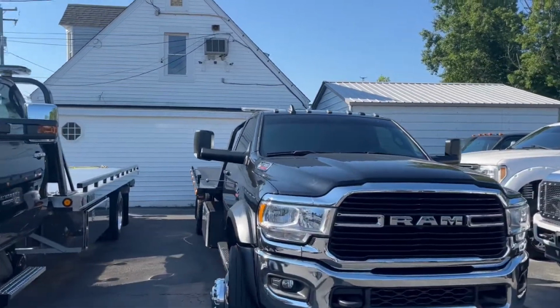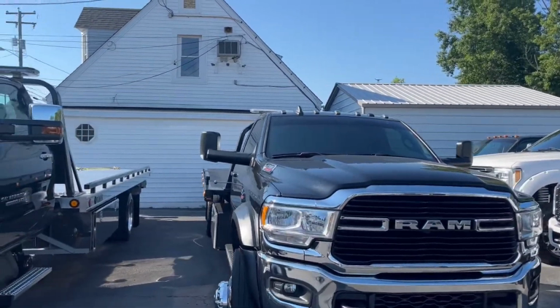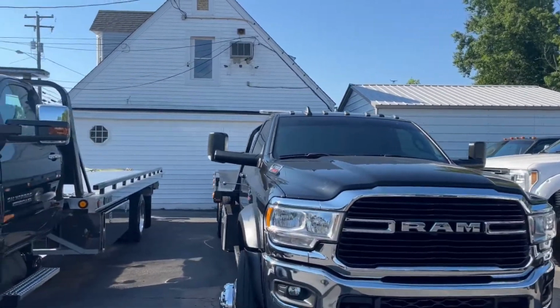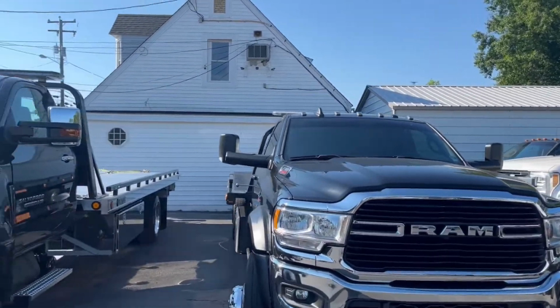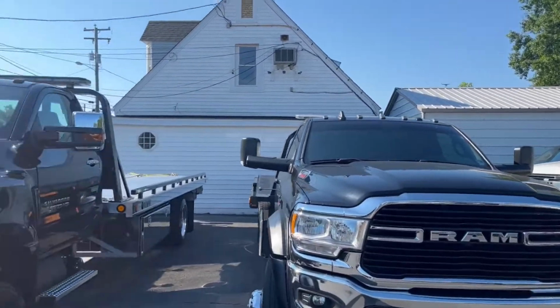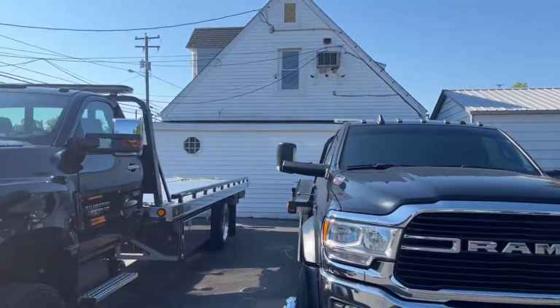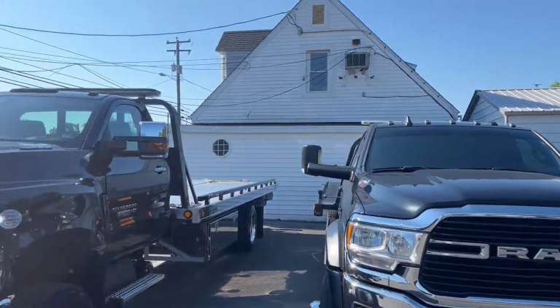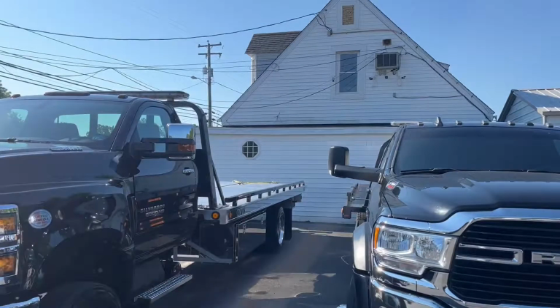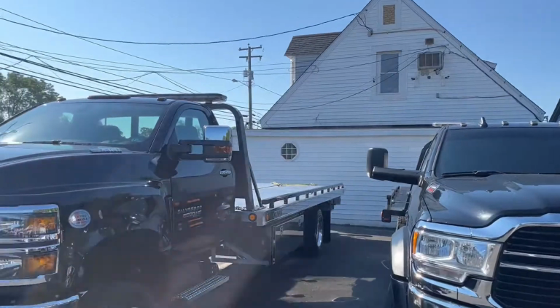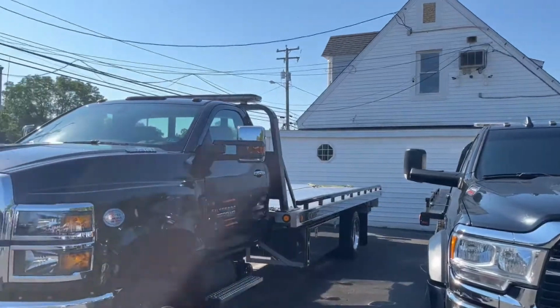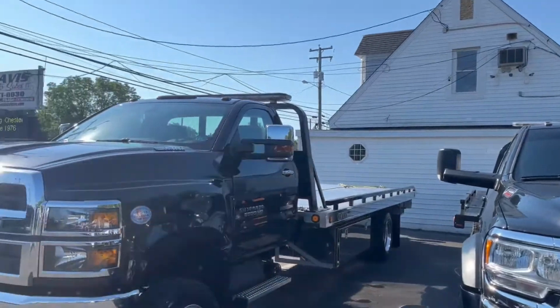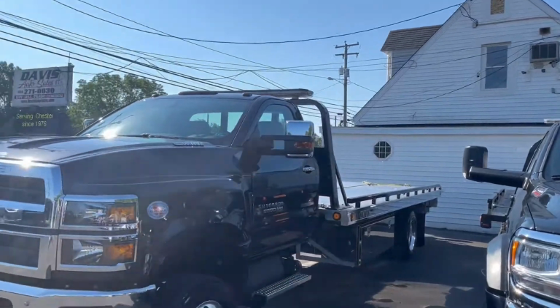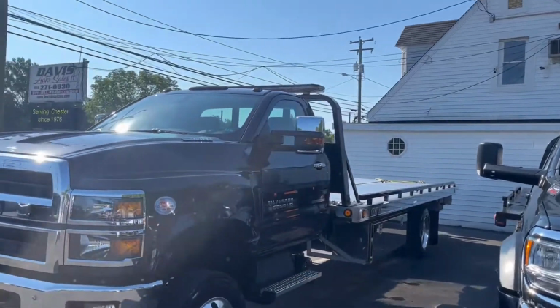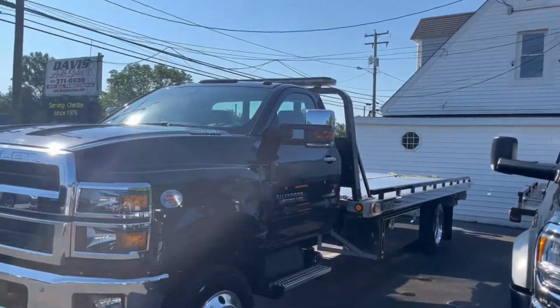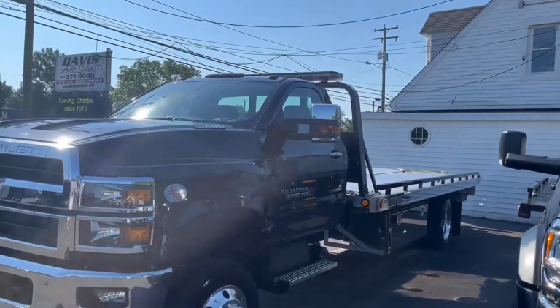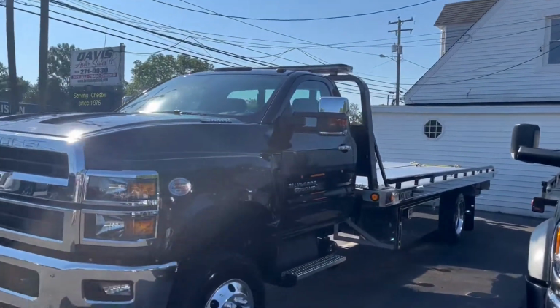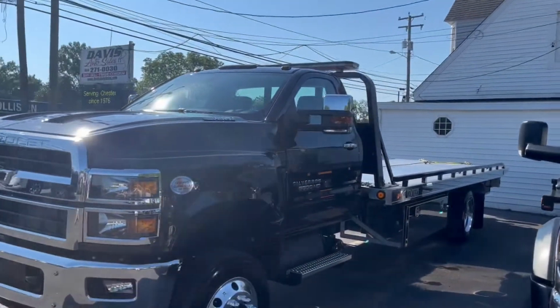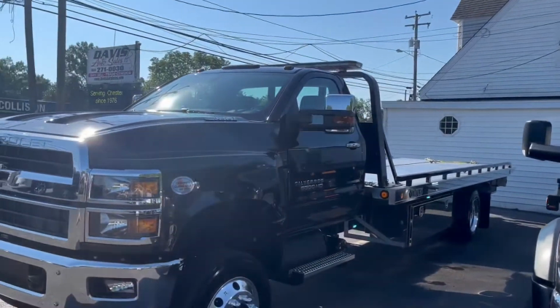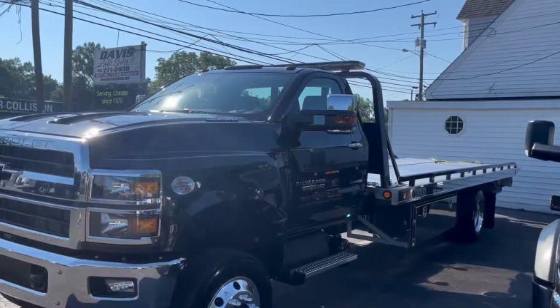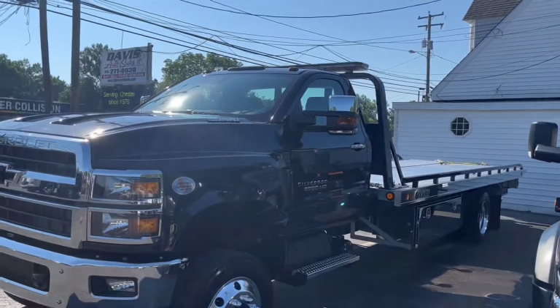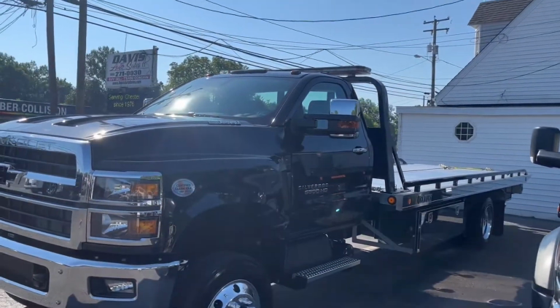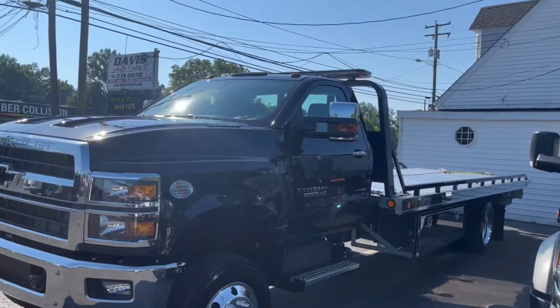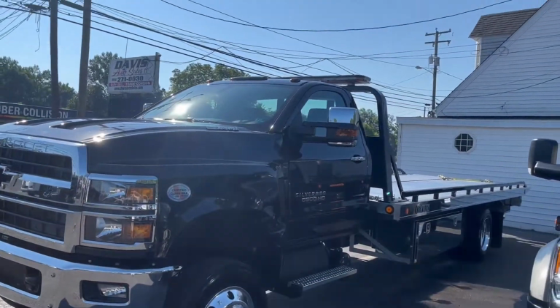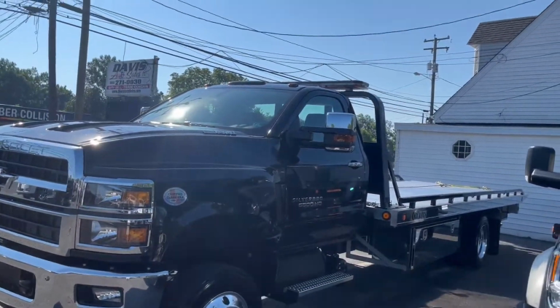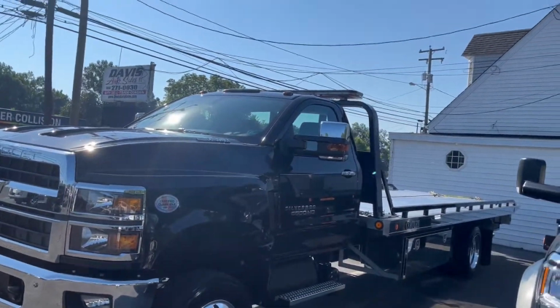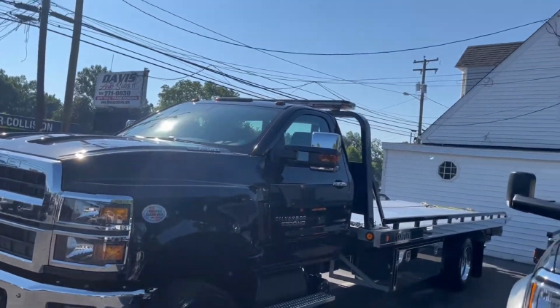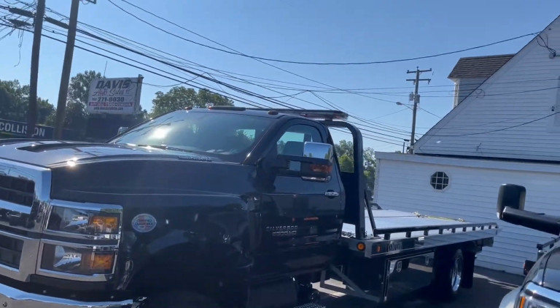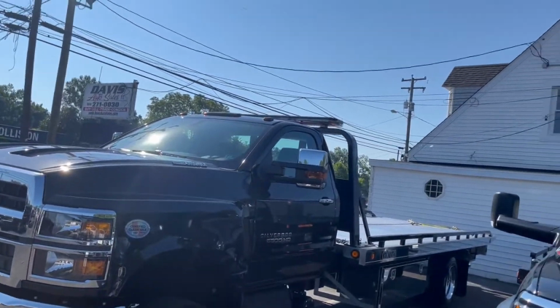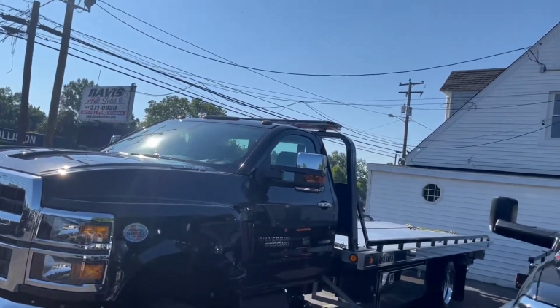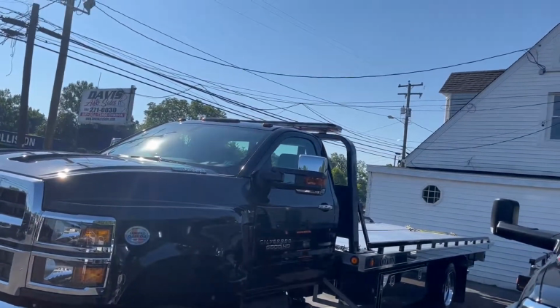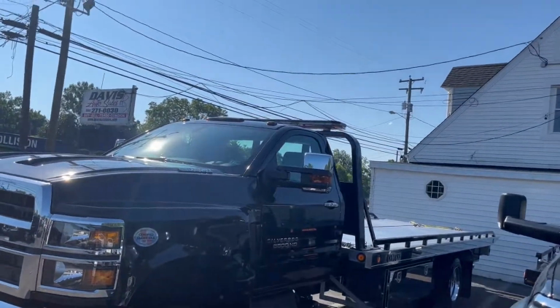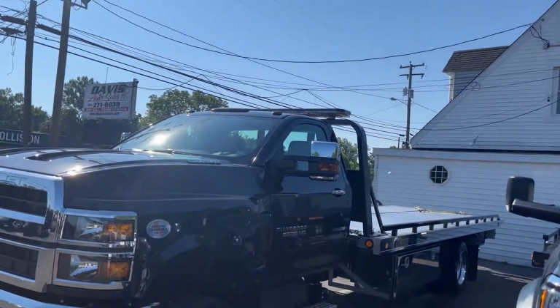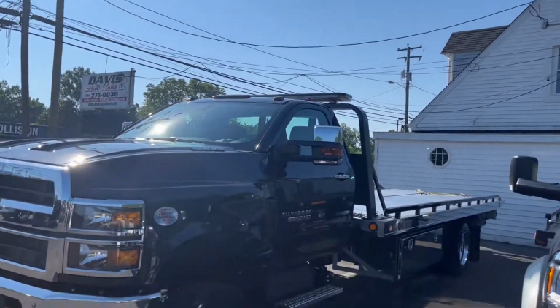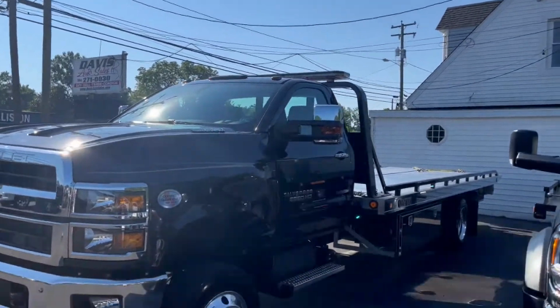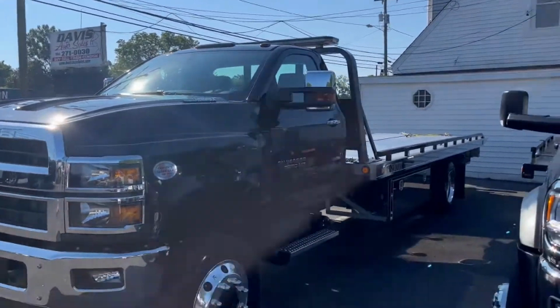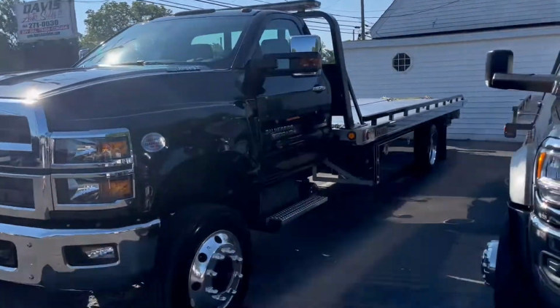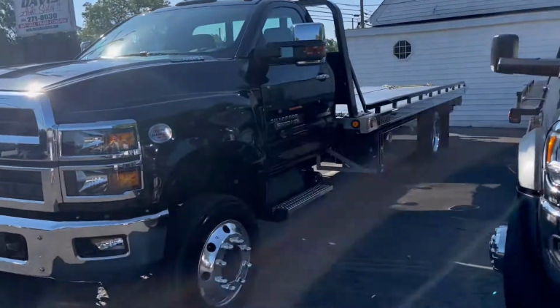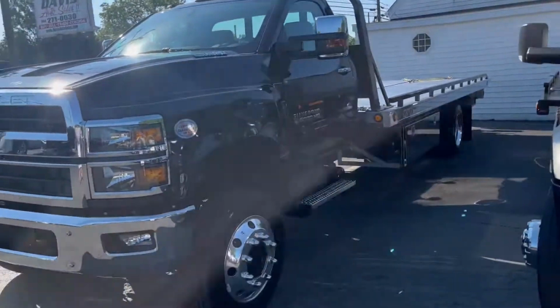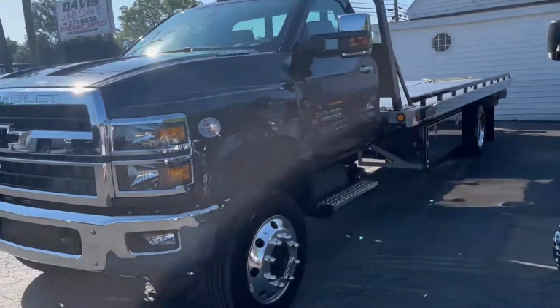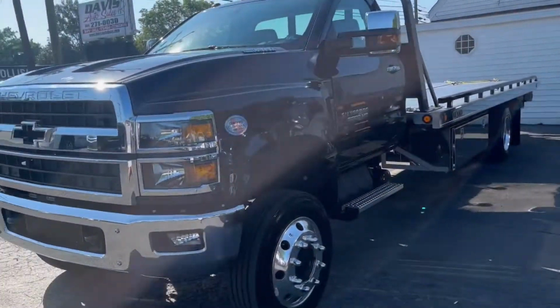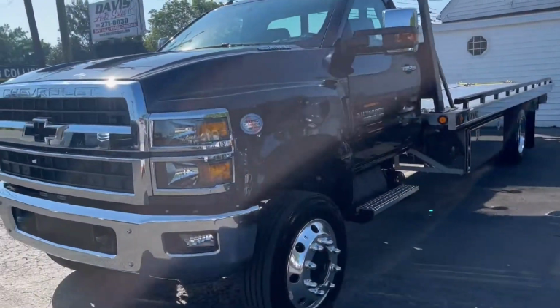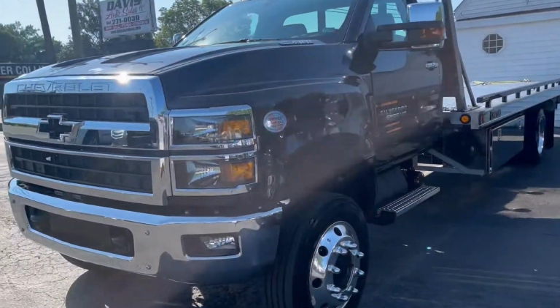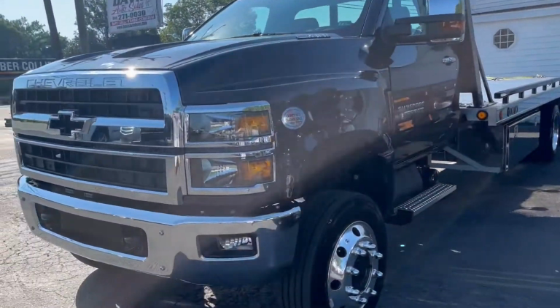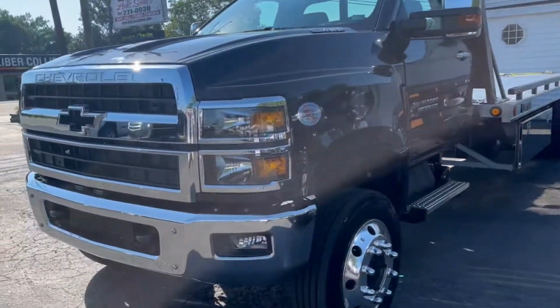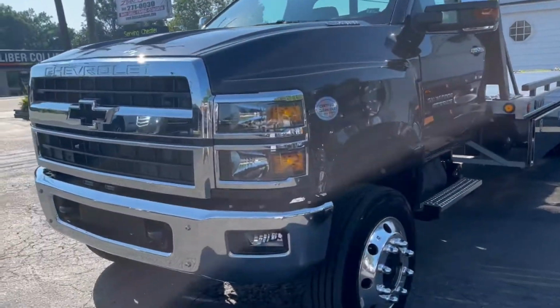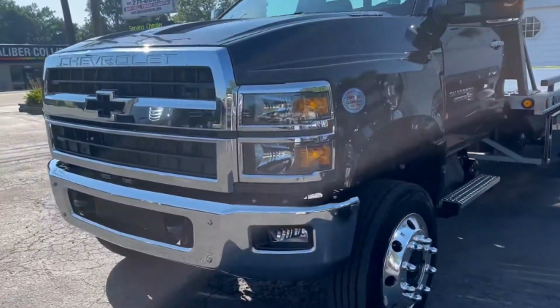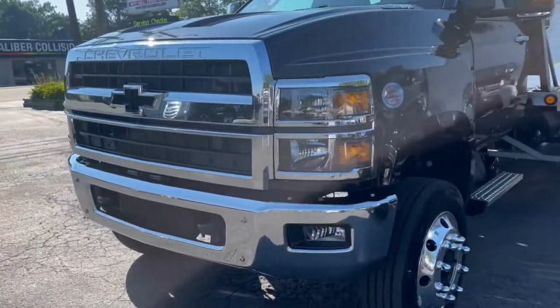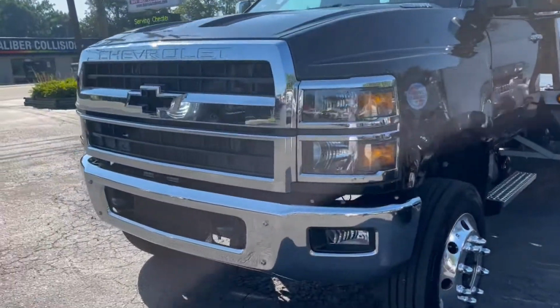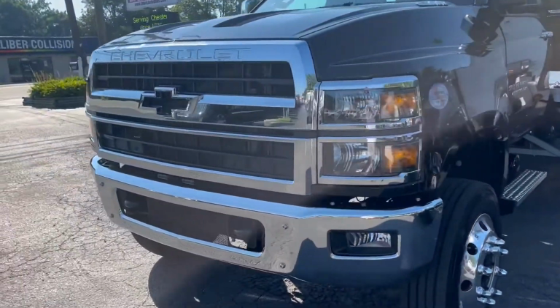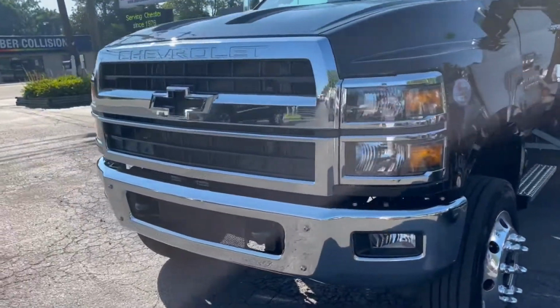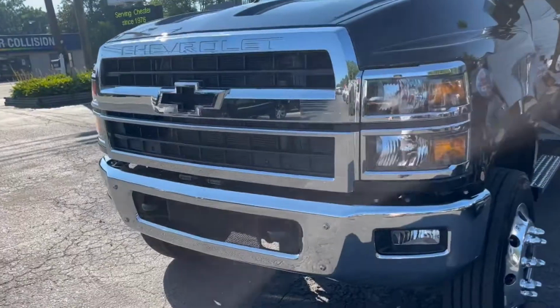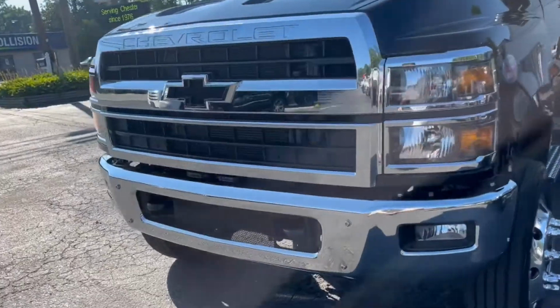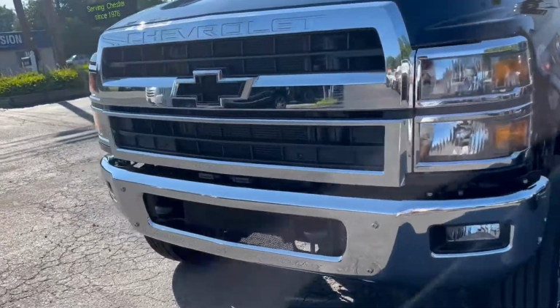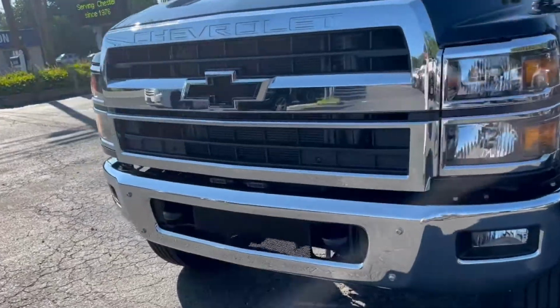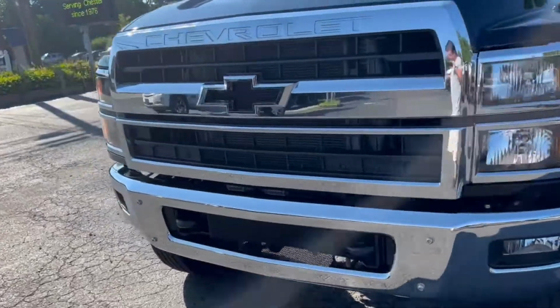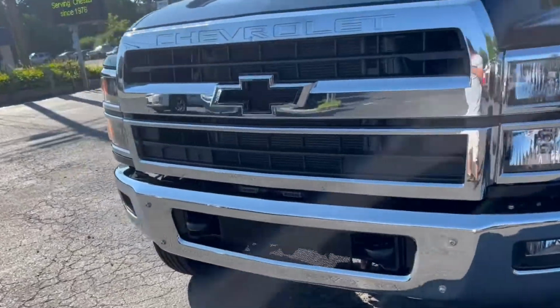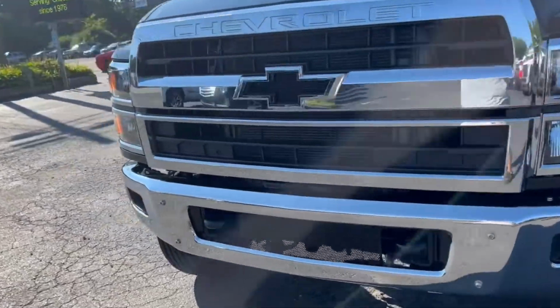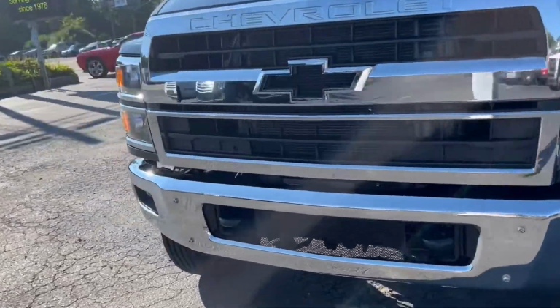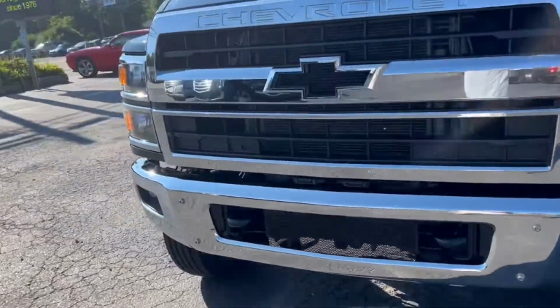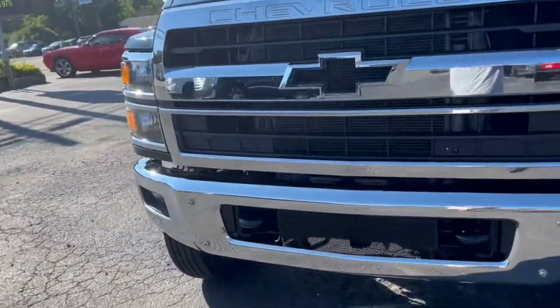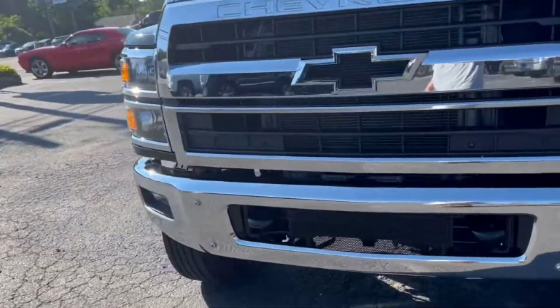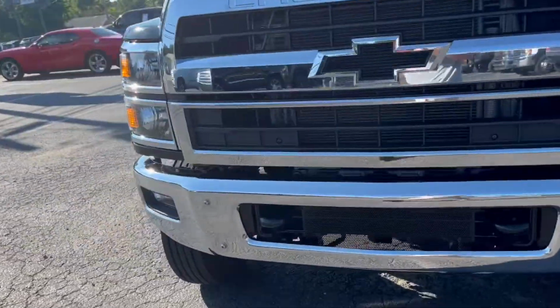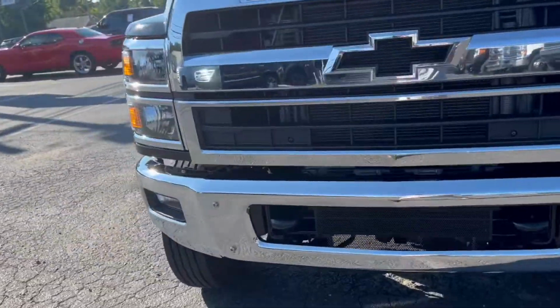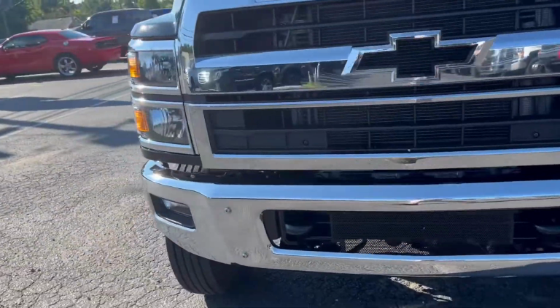That's not the only rollback we've got. Right now I think Mike just said we have close to 40 in stock — rollbacks and wreckers, that is.